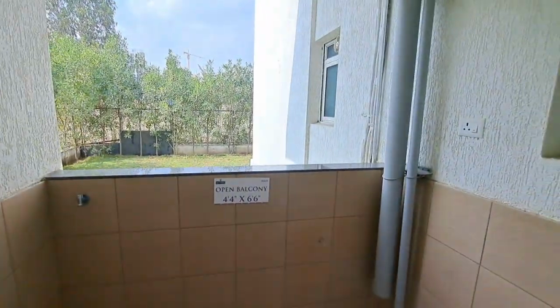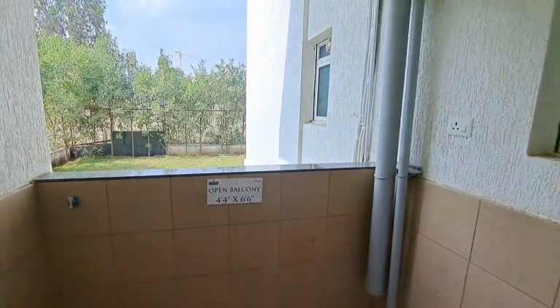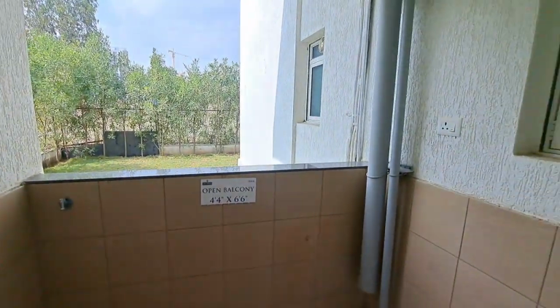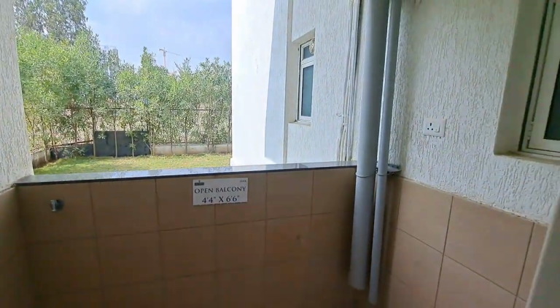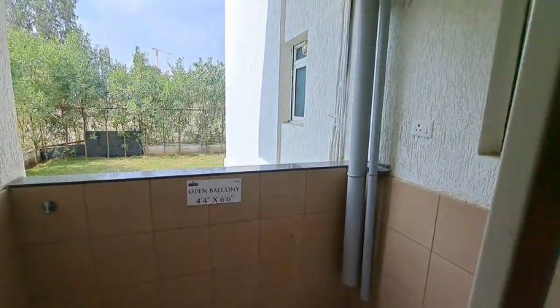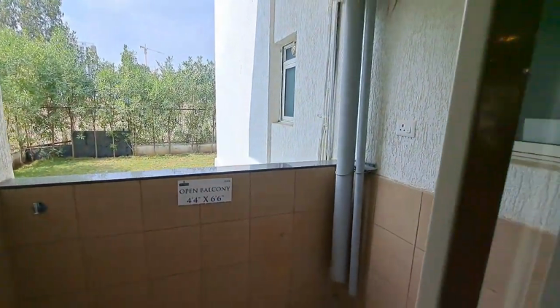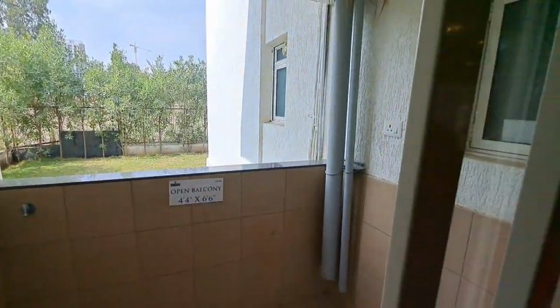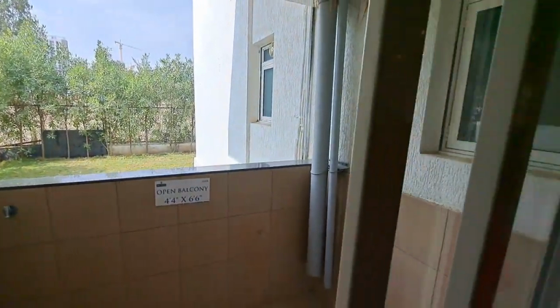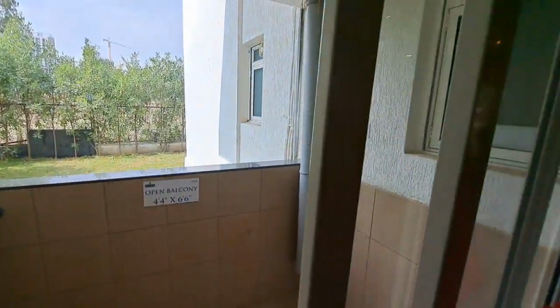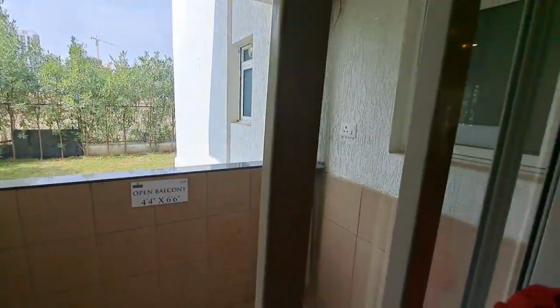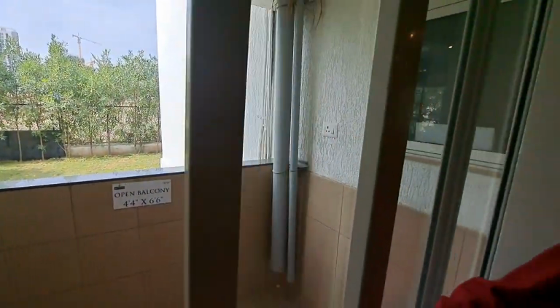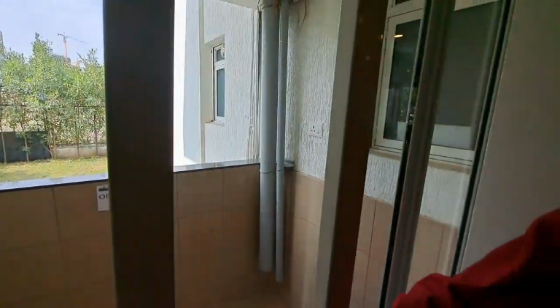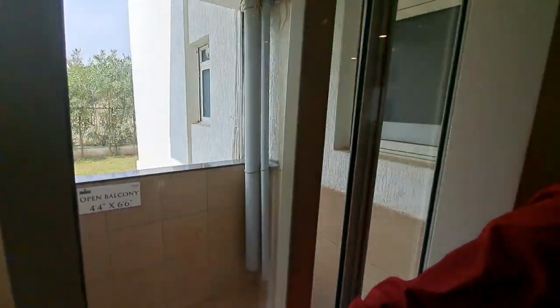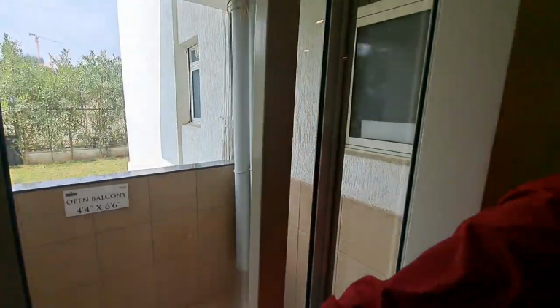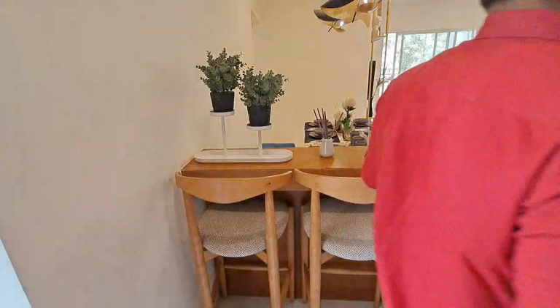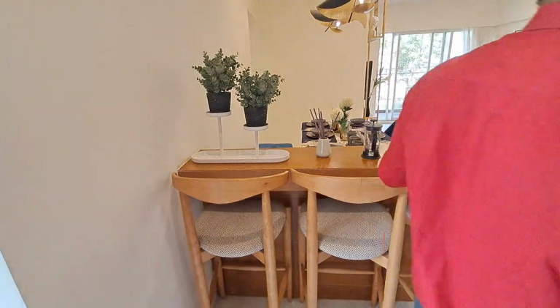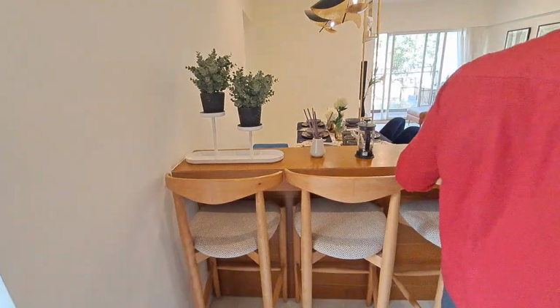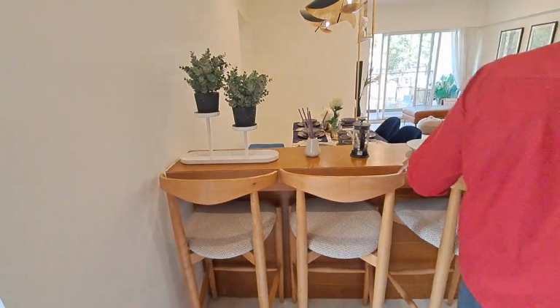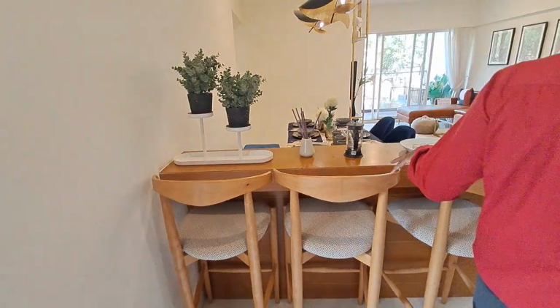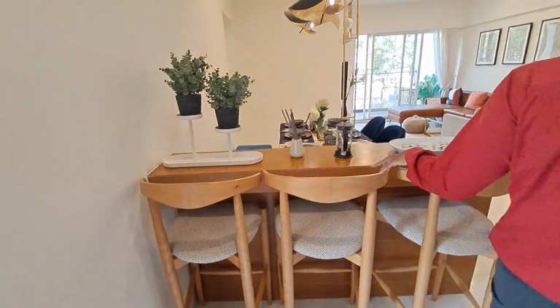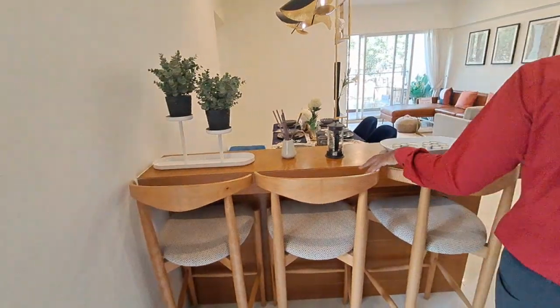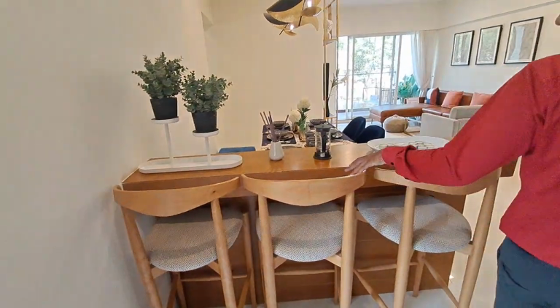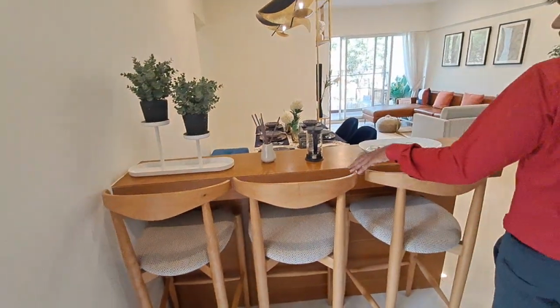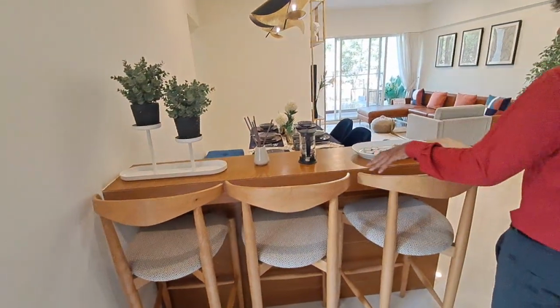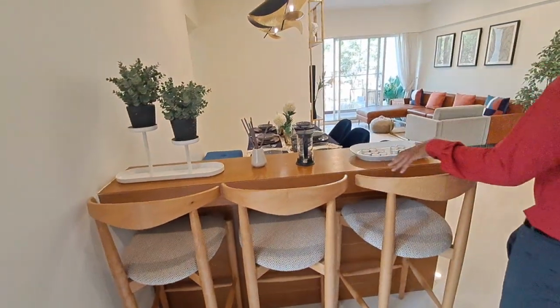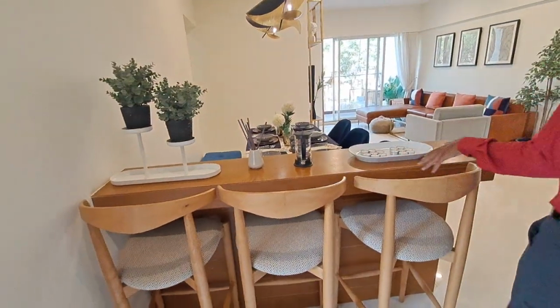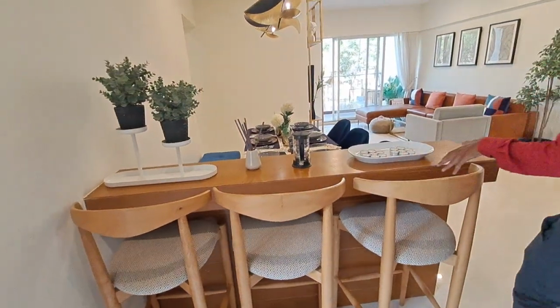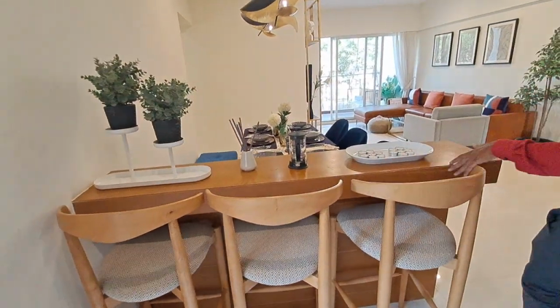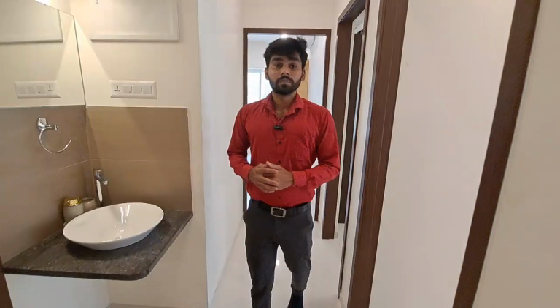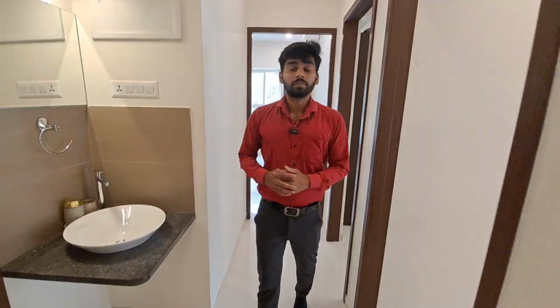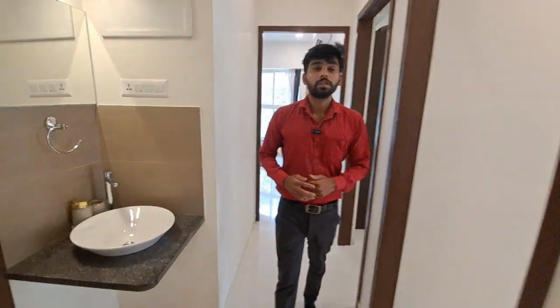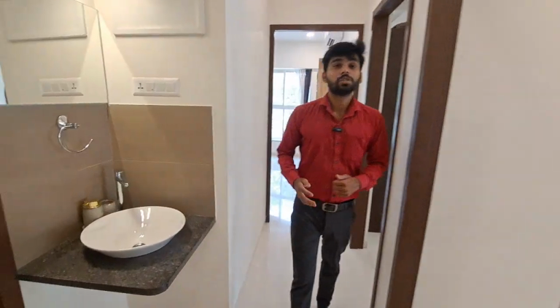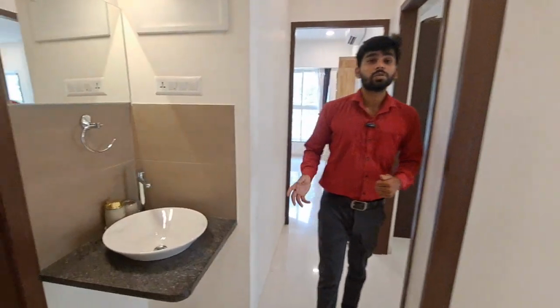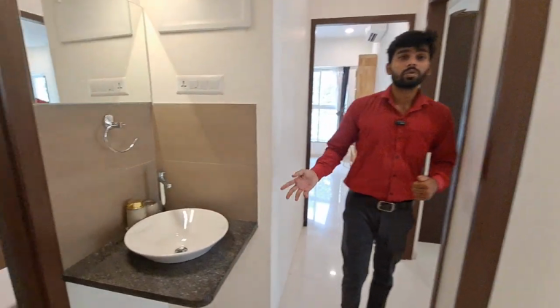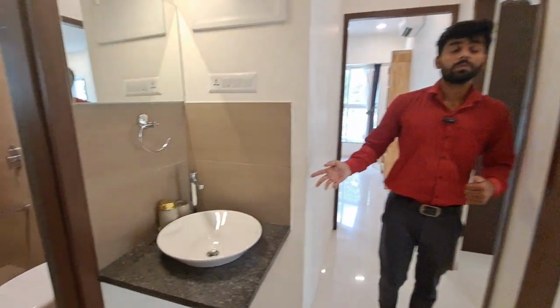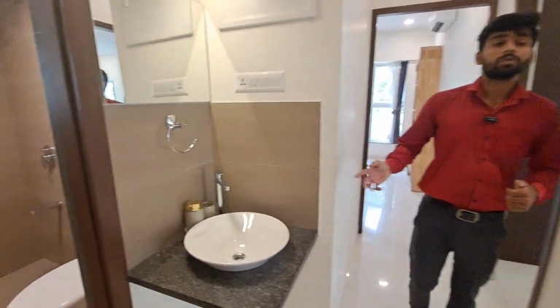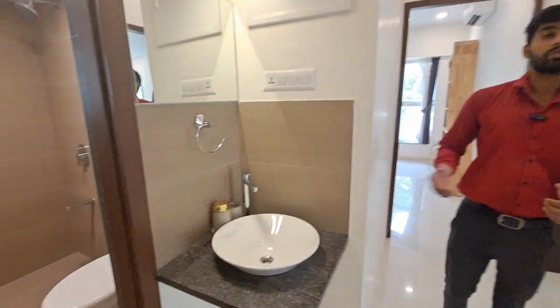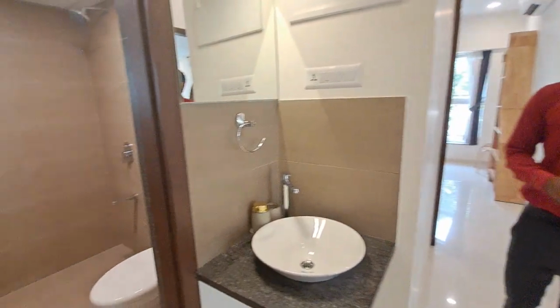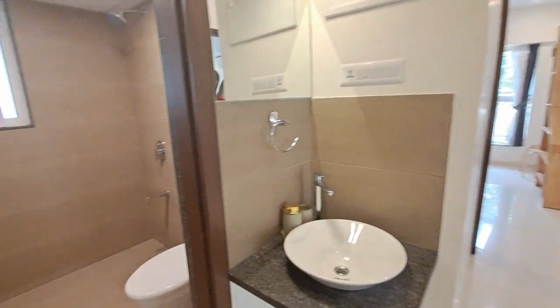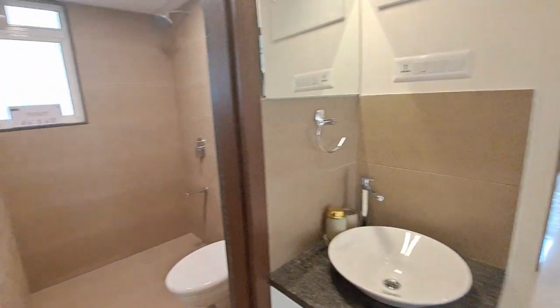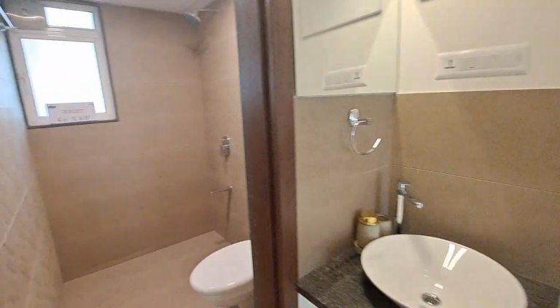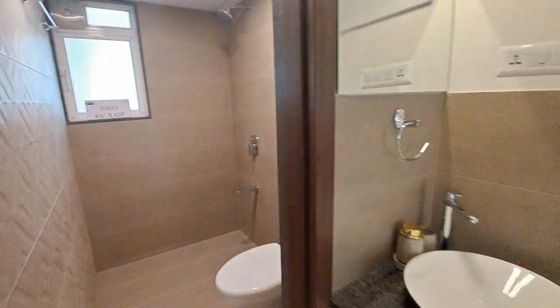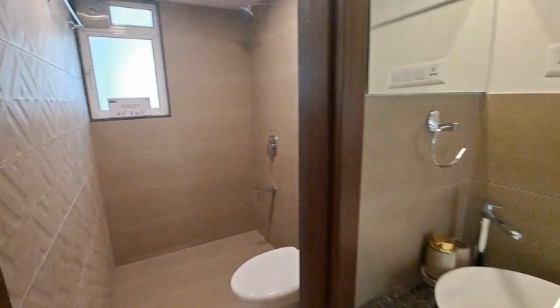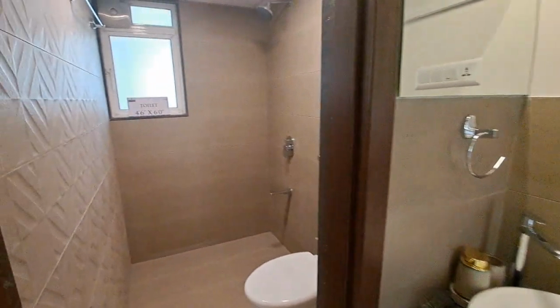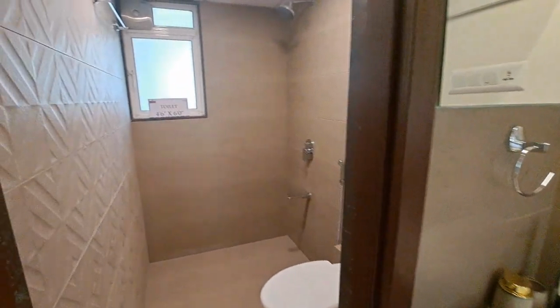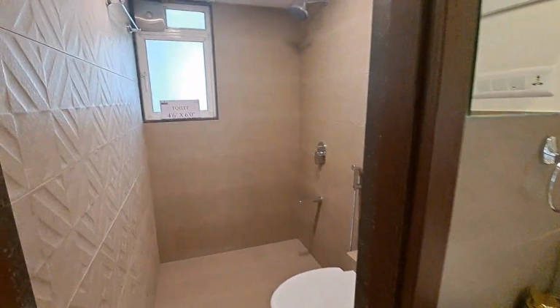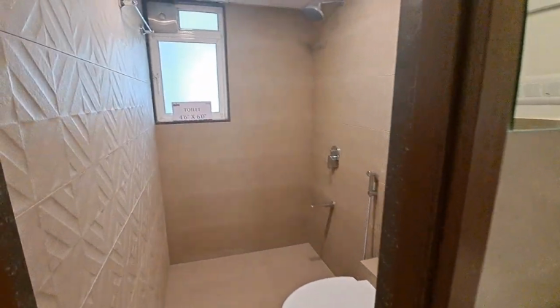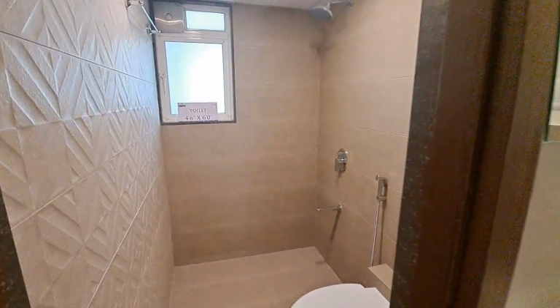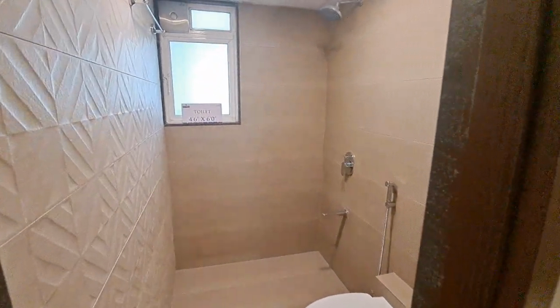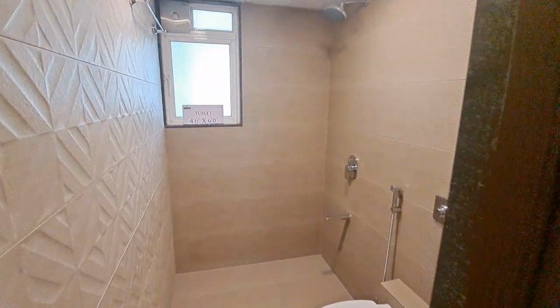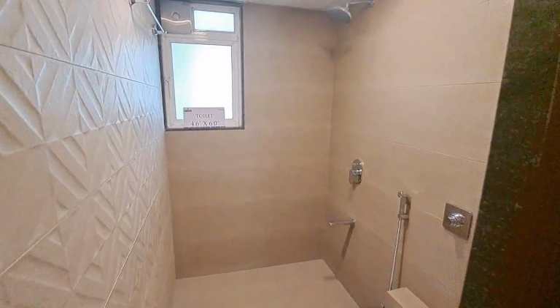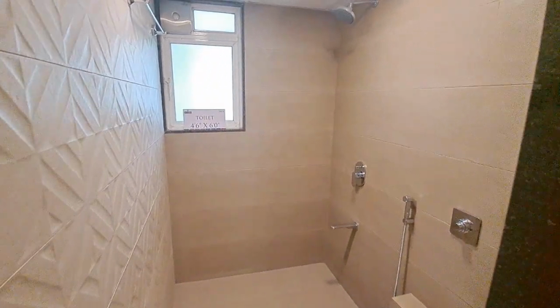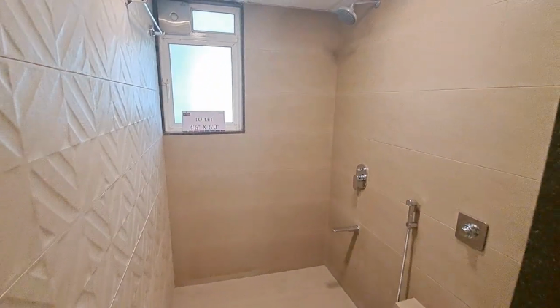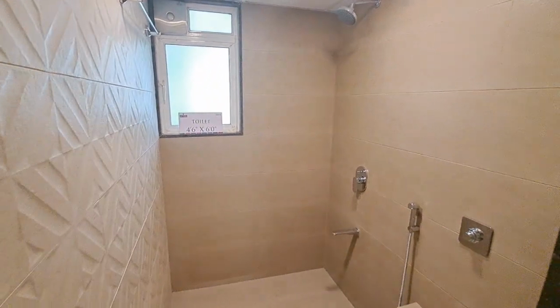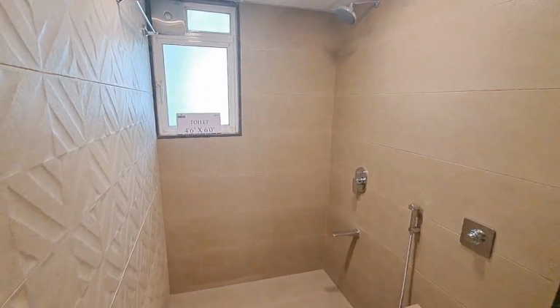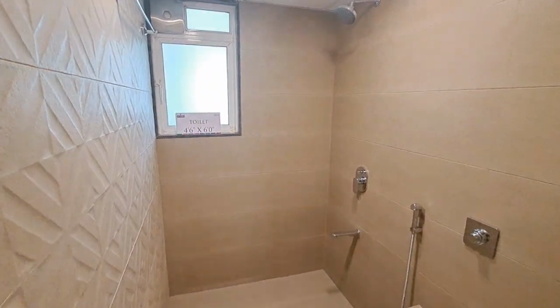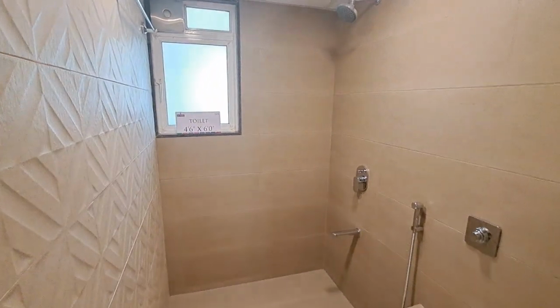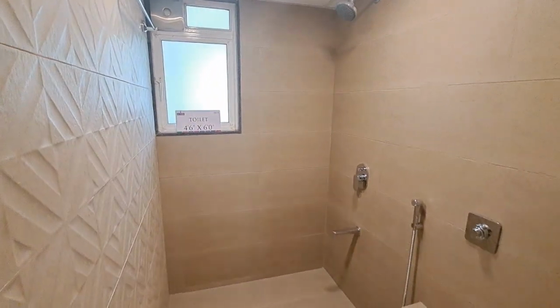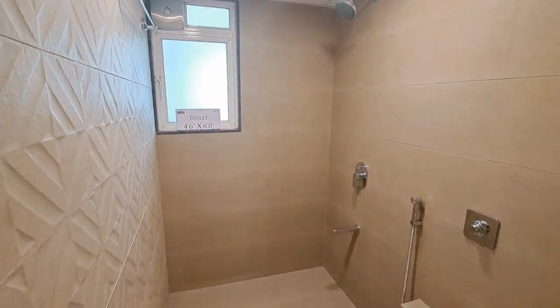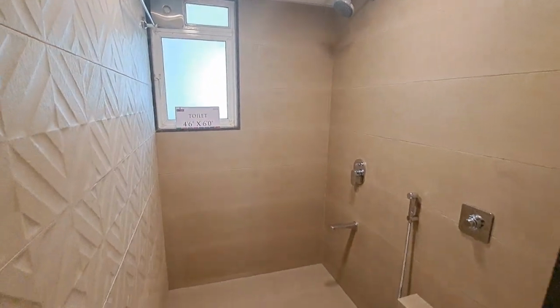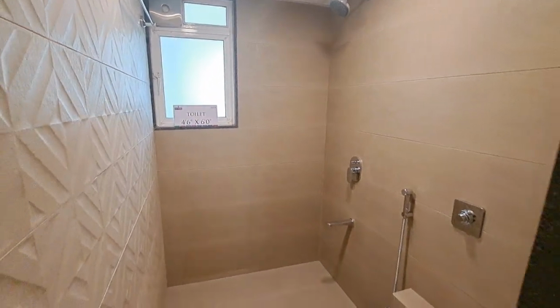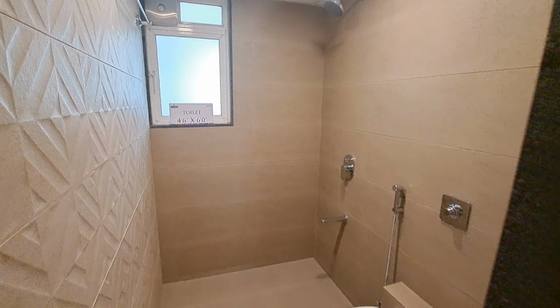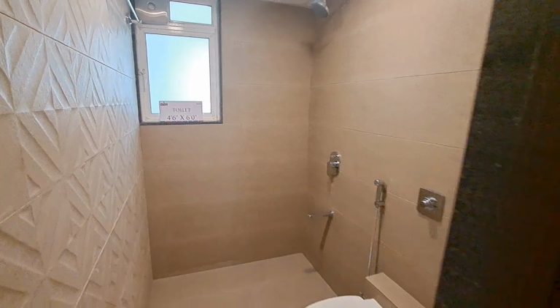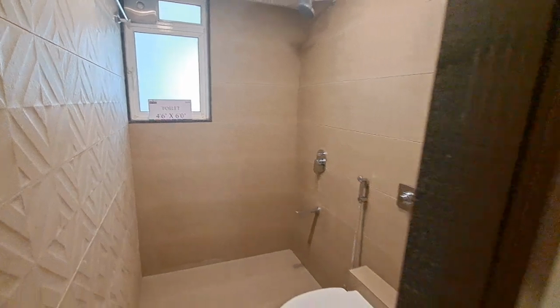This is your open balcony attached to your kitchen and it provides more sitting area. This is your common wash basin by Kohler, and this is your common powder room where all fittings are by Kohler.